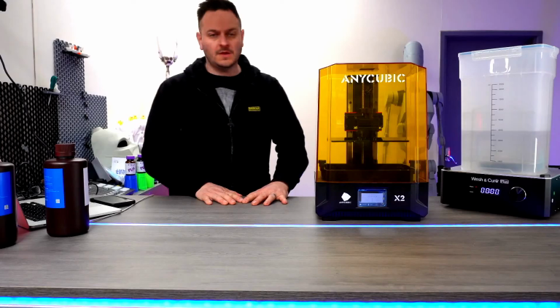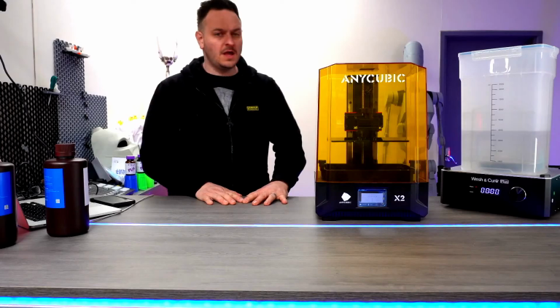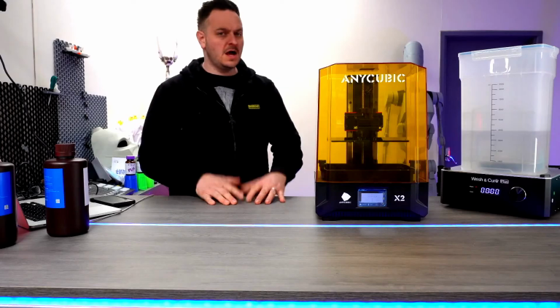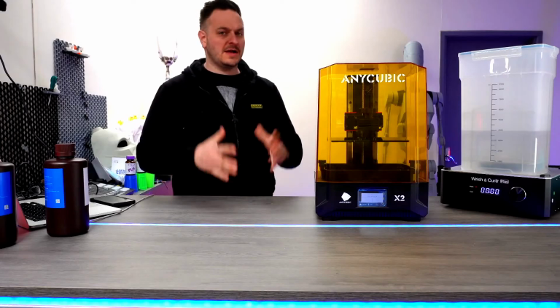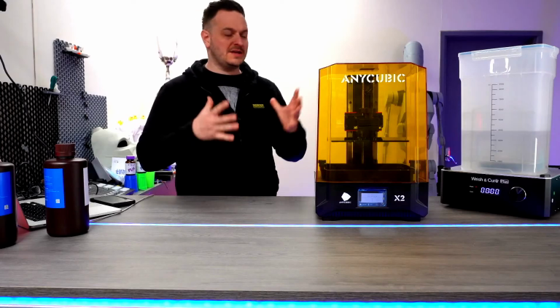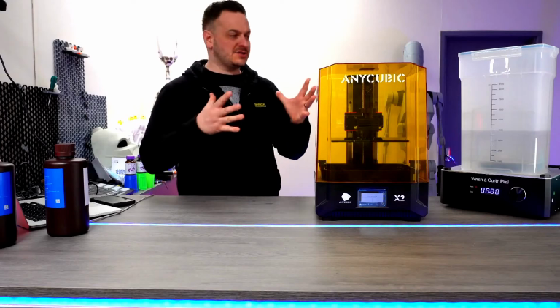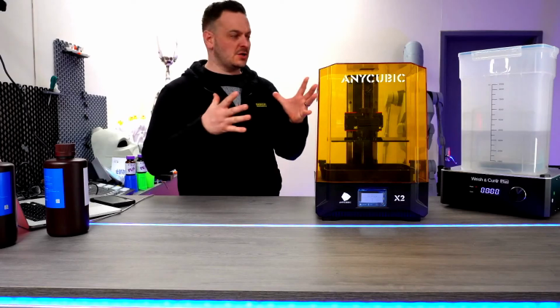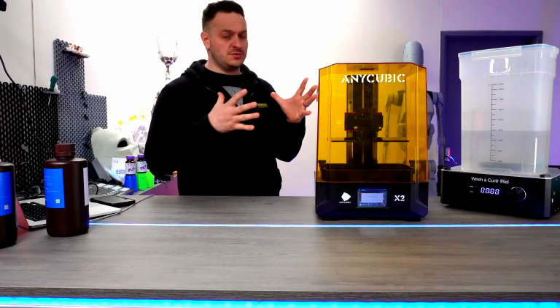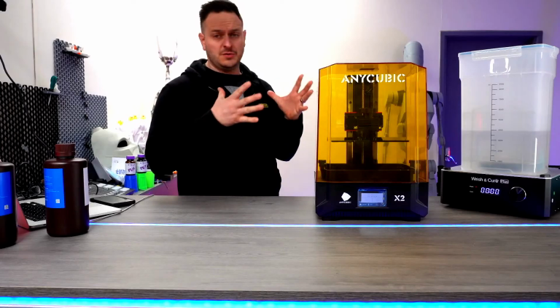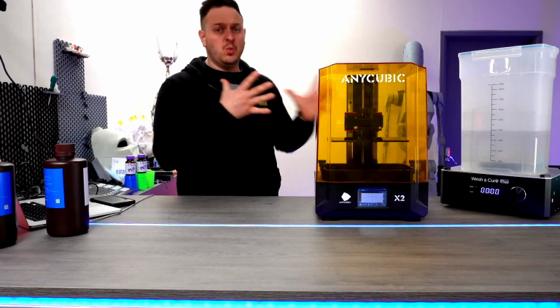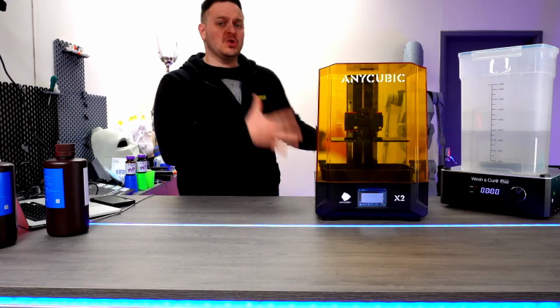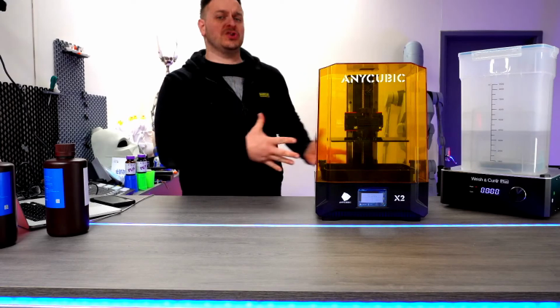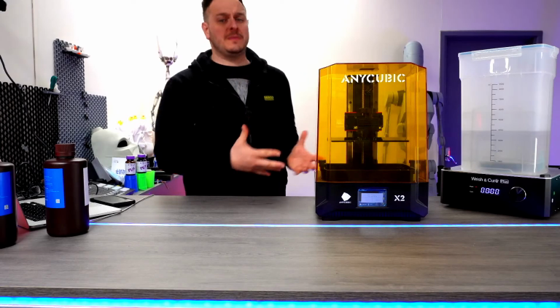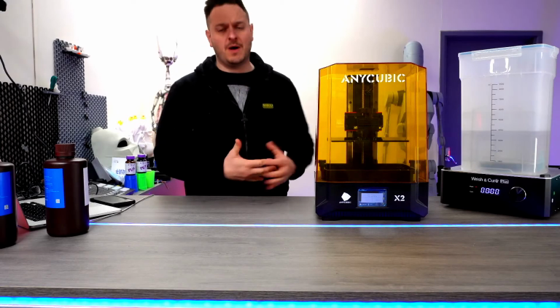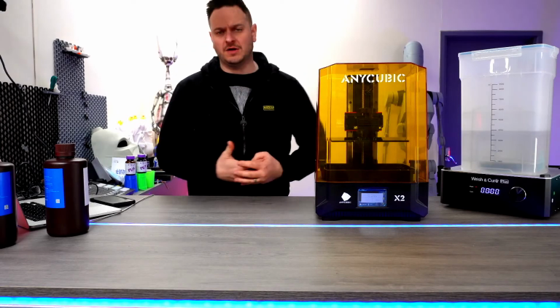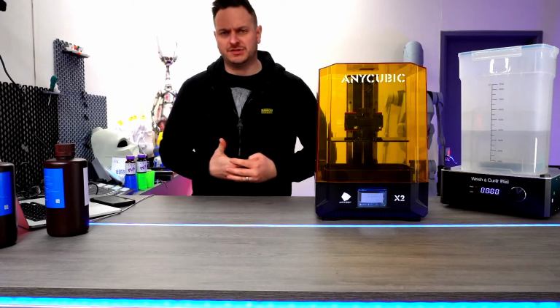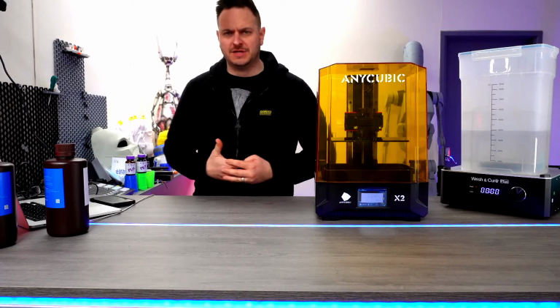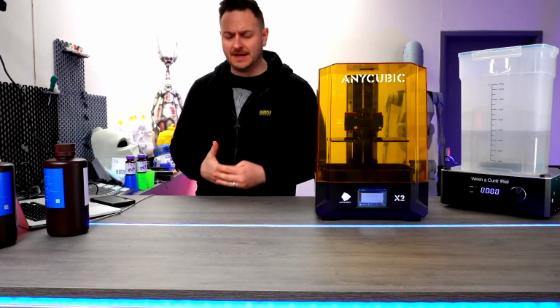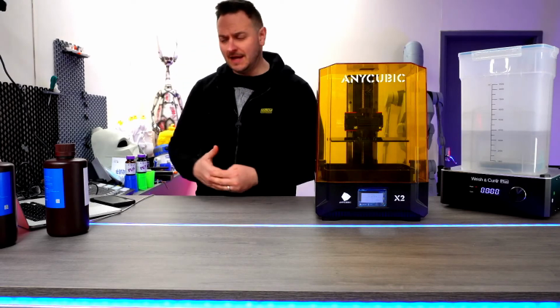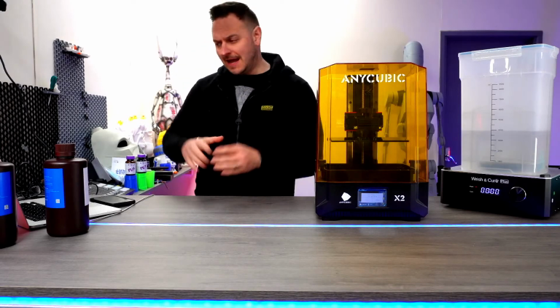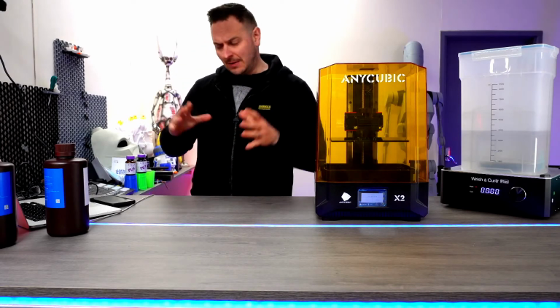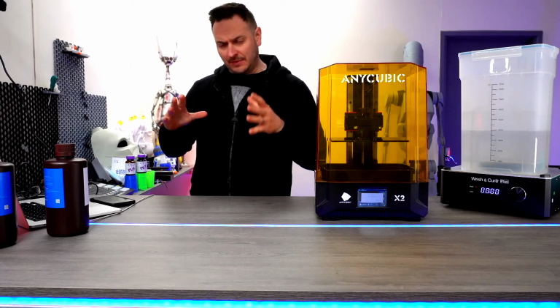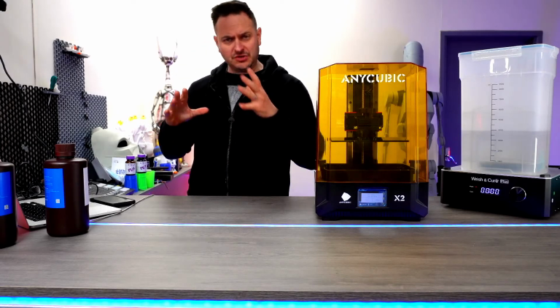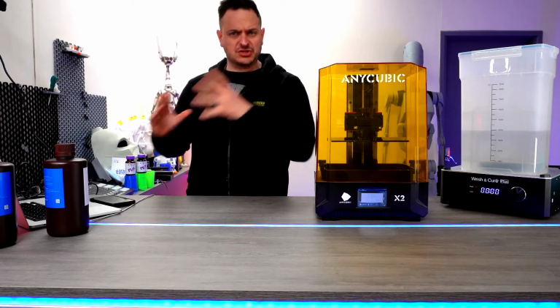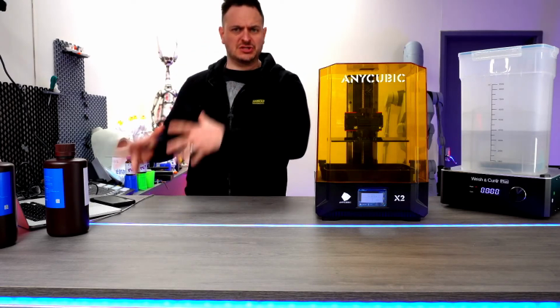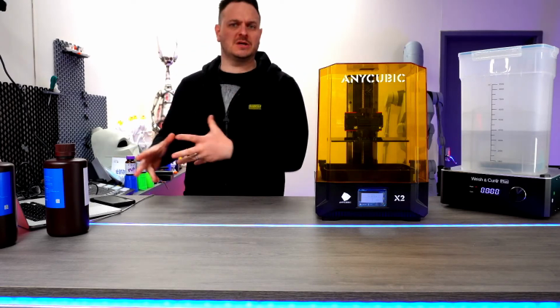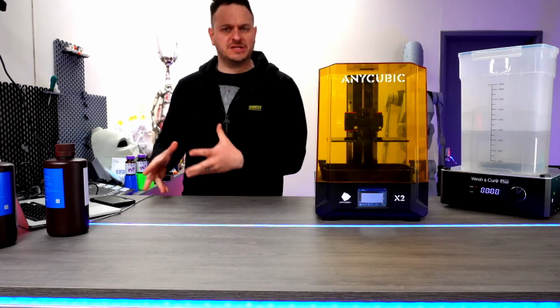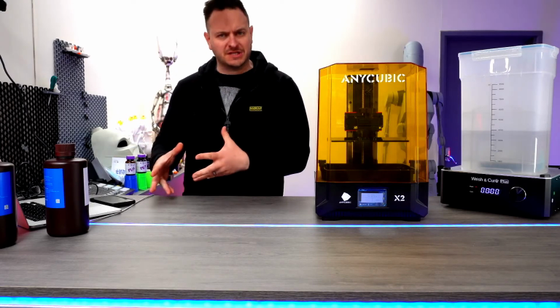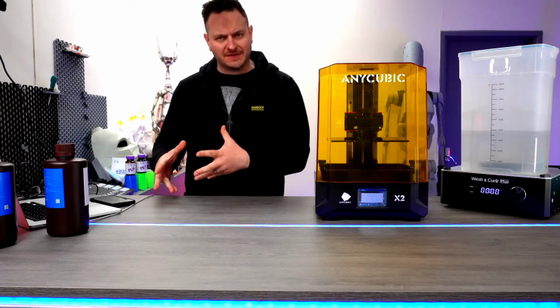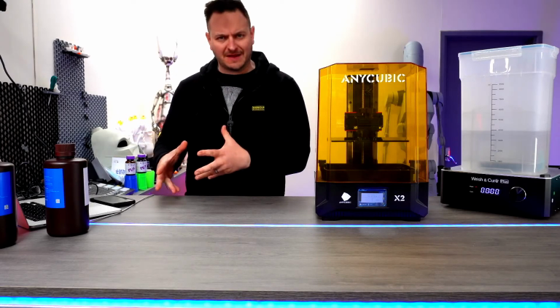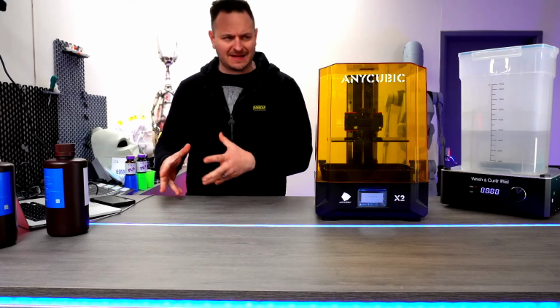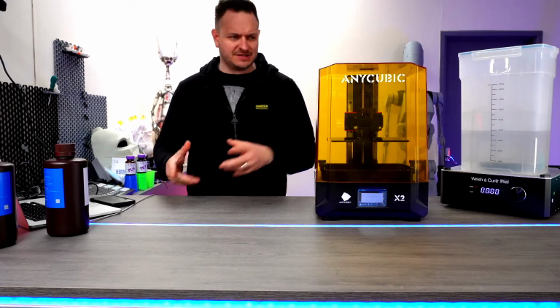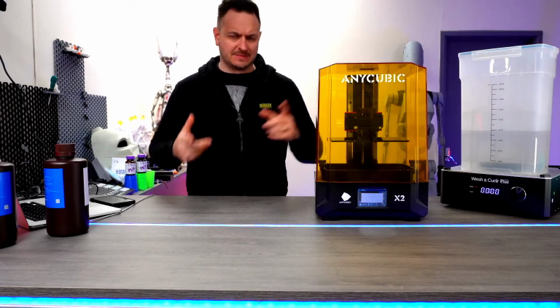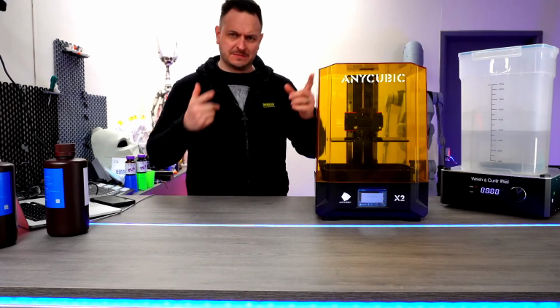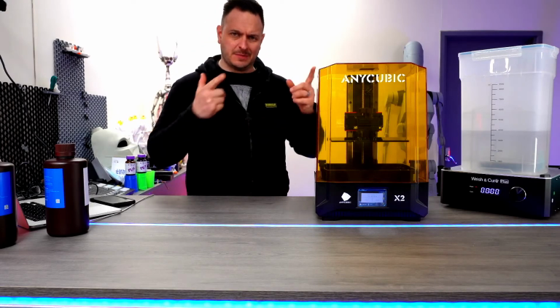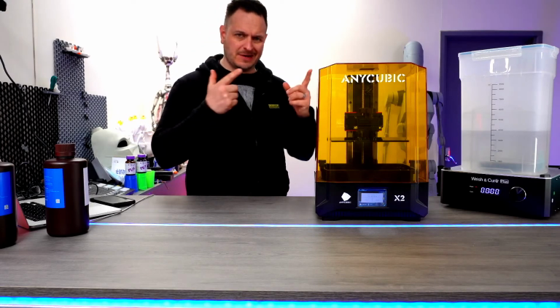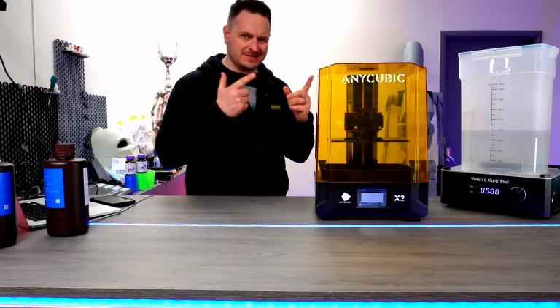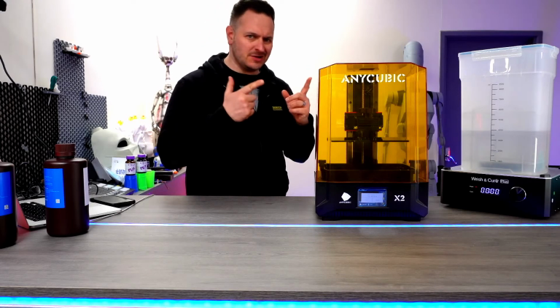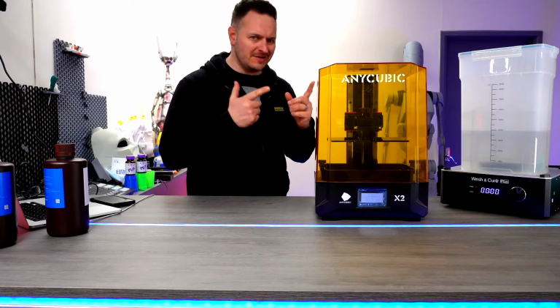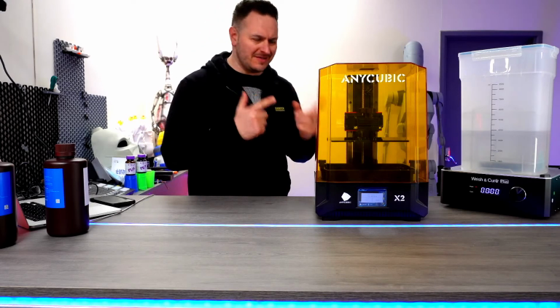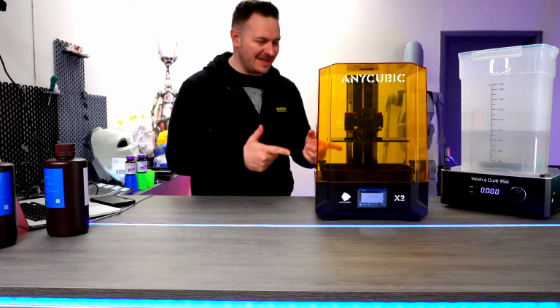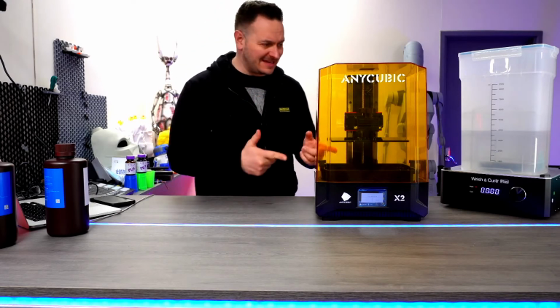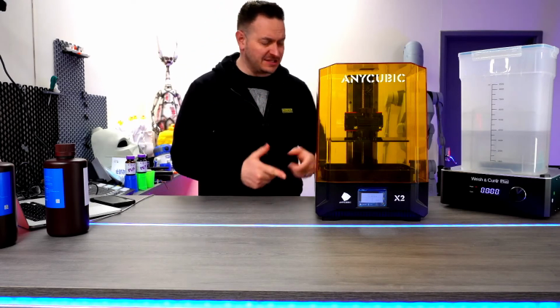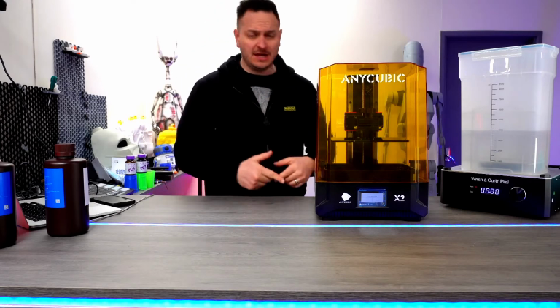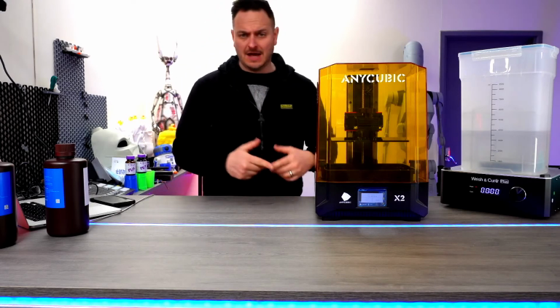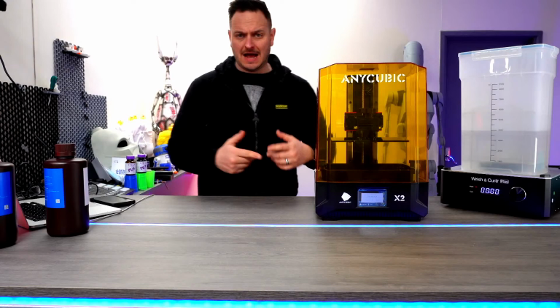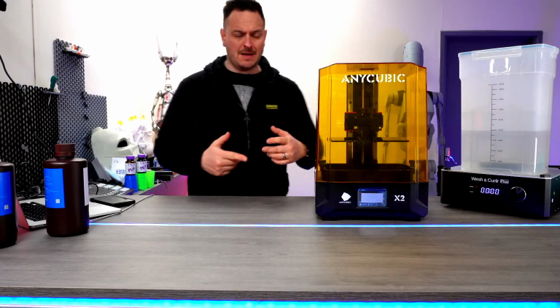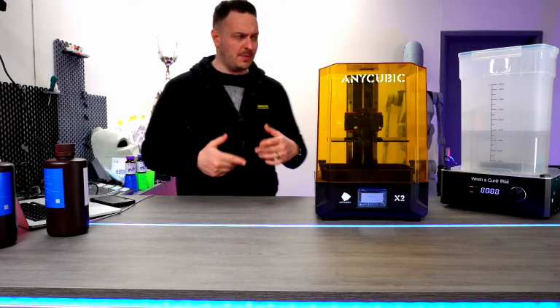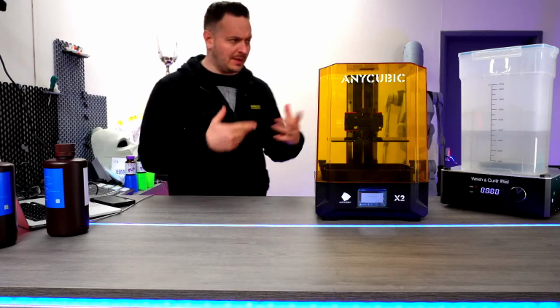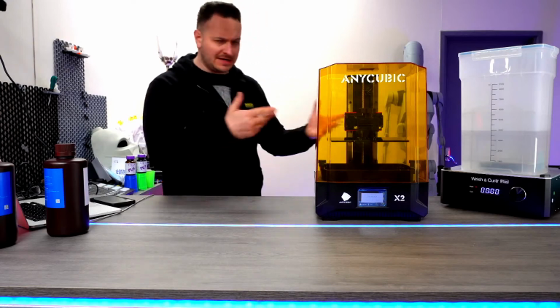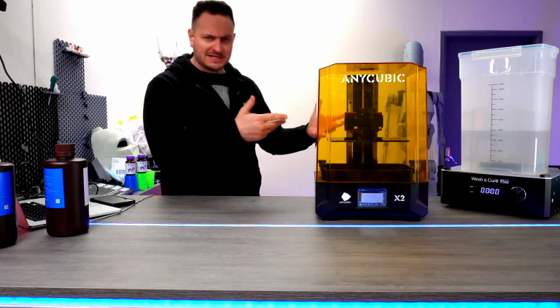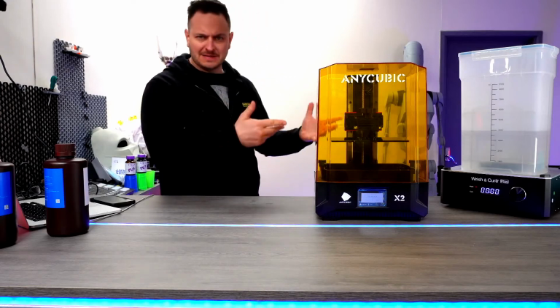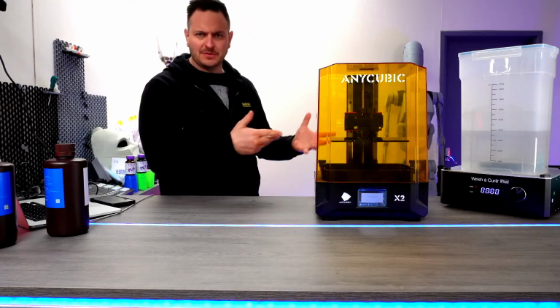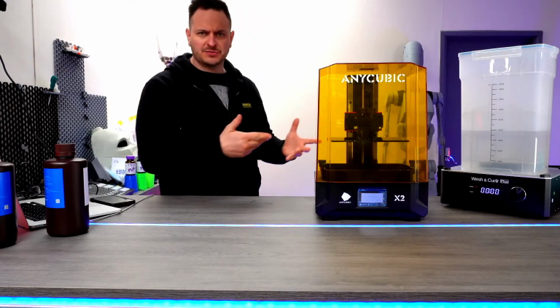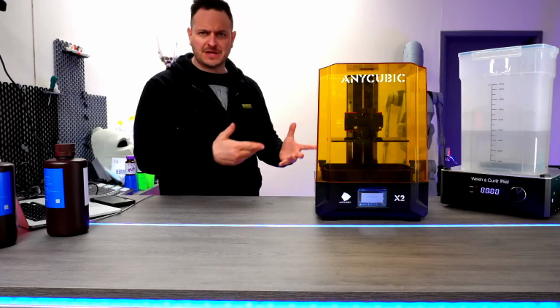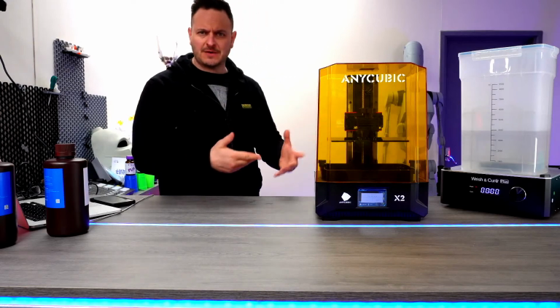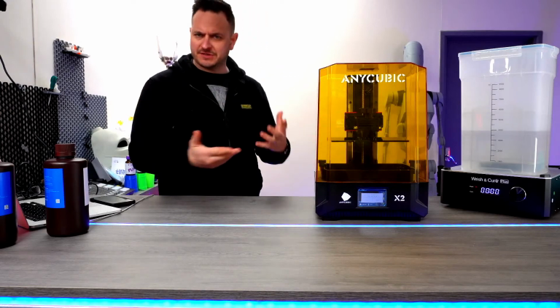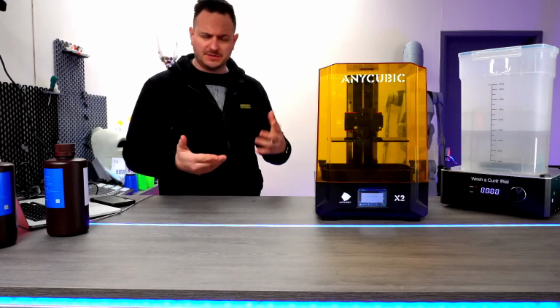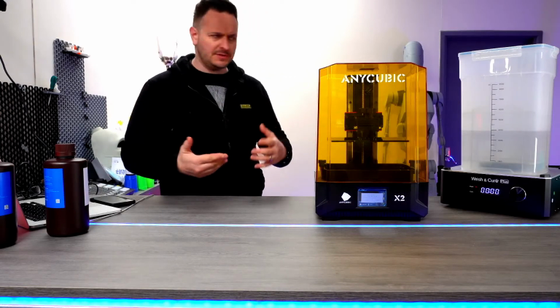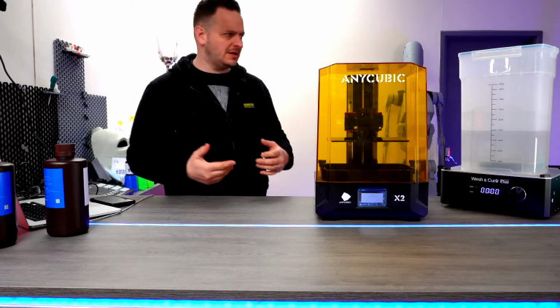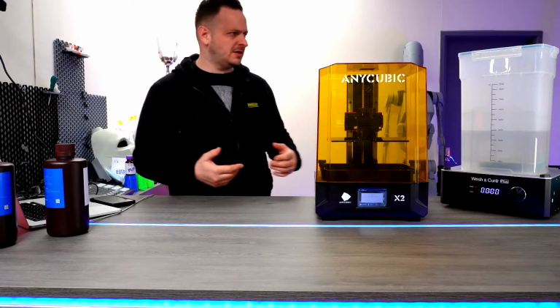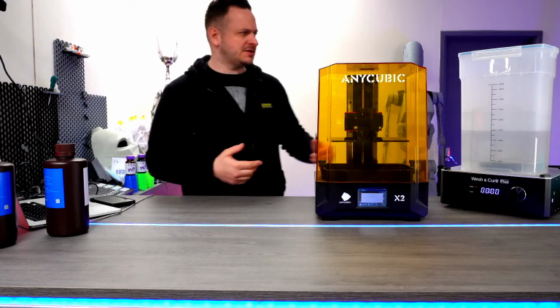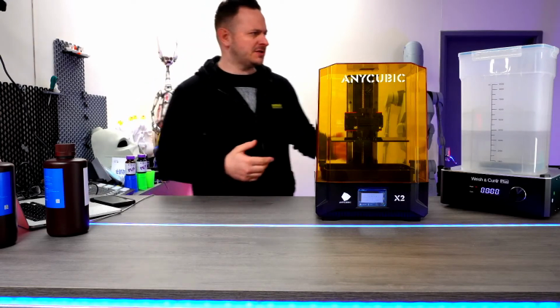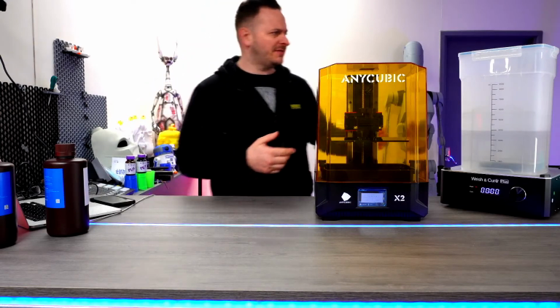The washing phase is done and we've just sliced another lens to put inside the printer, but we're going to take the models out and see what they look like so far.